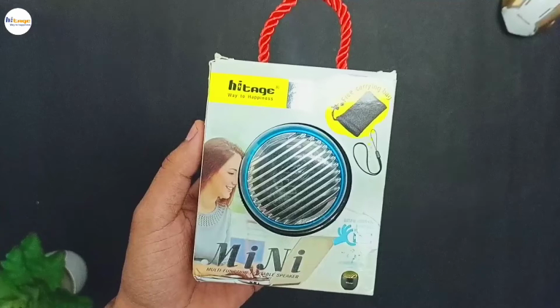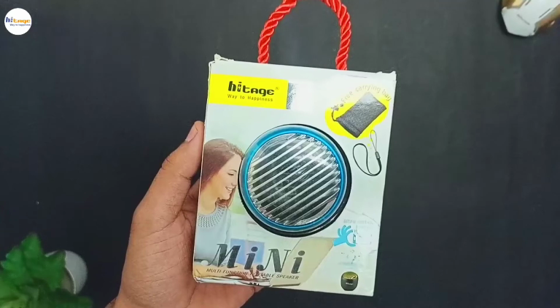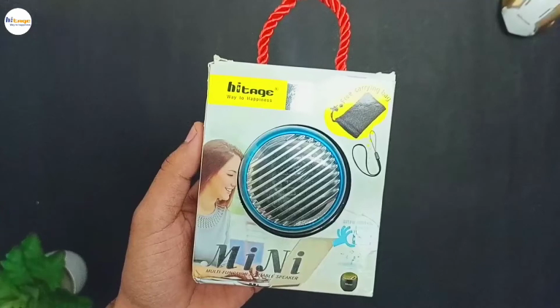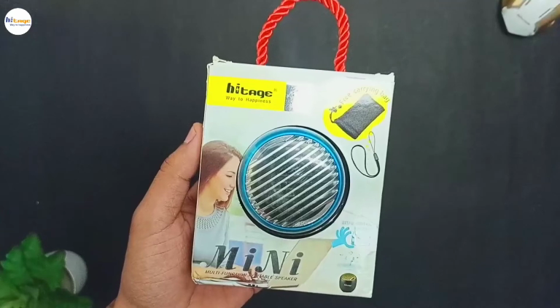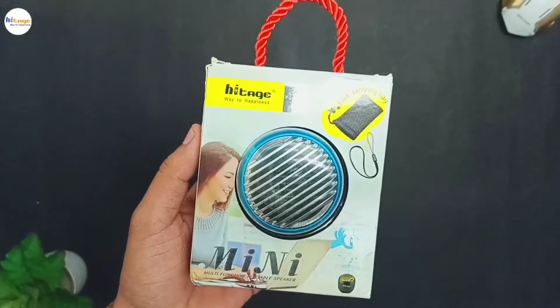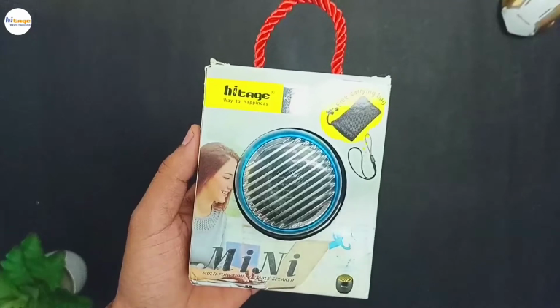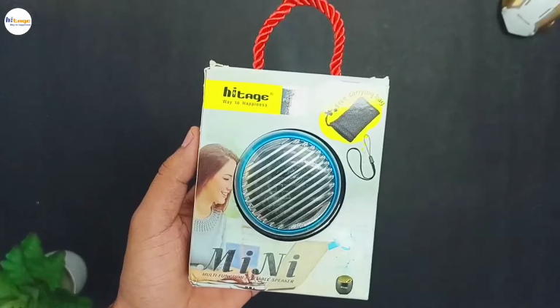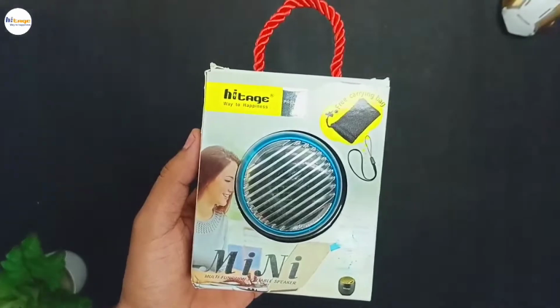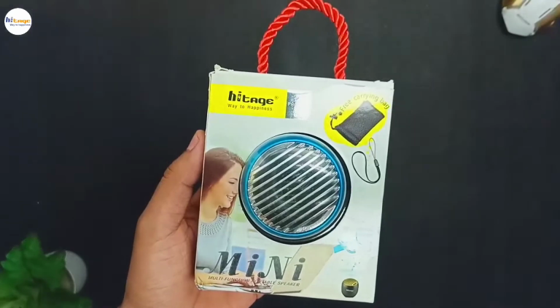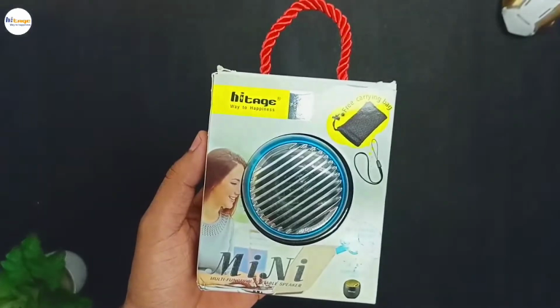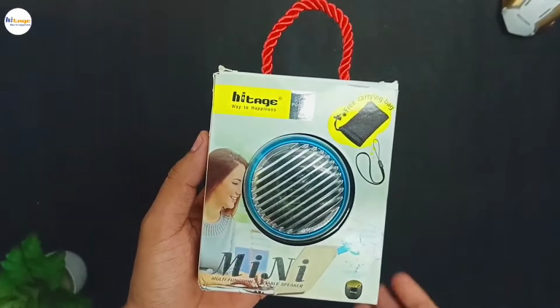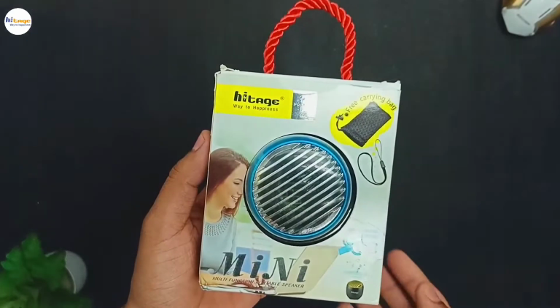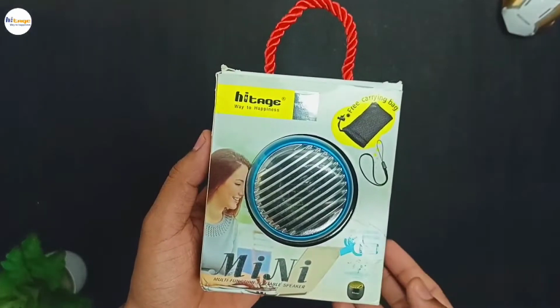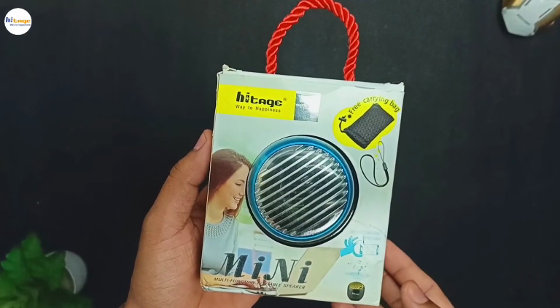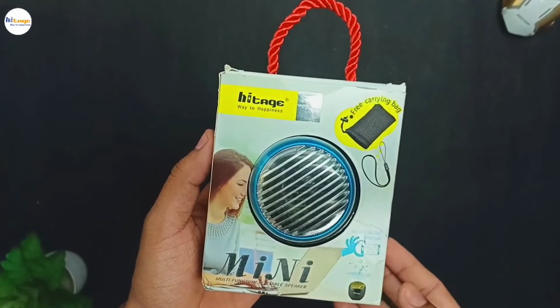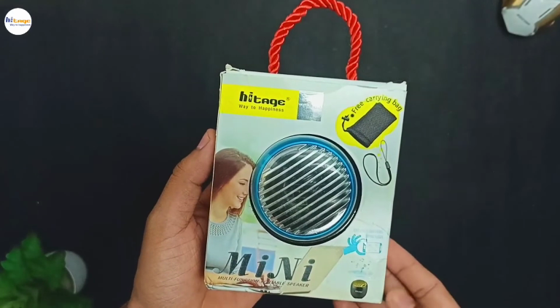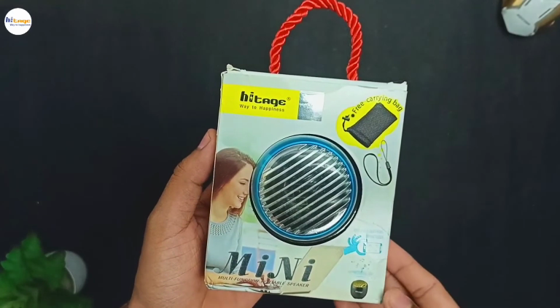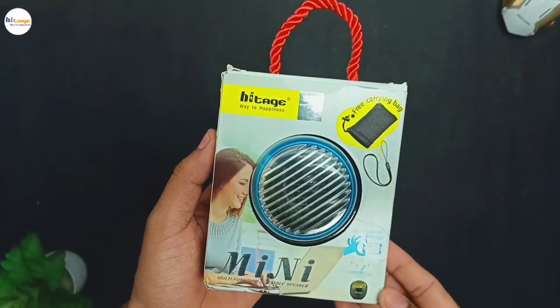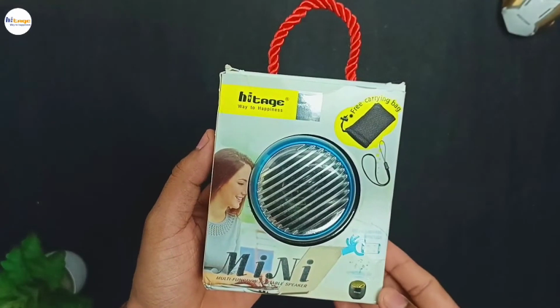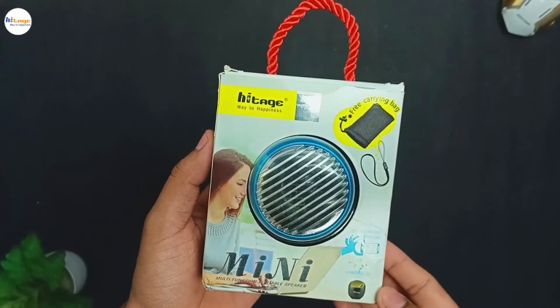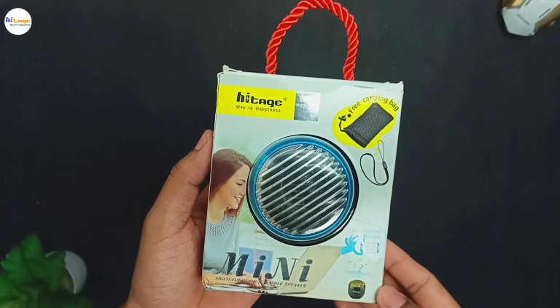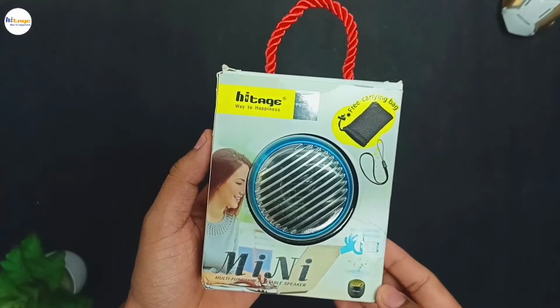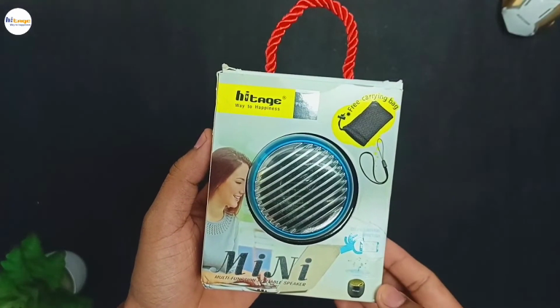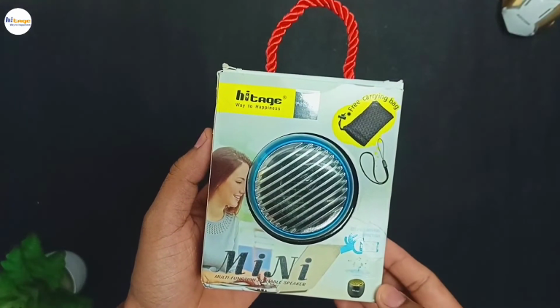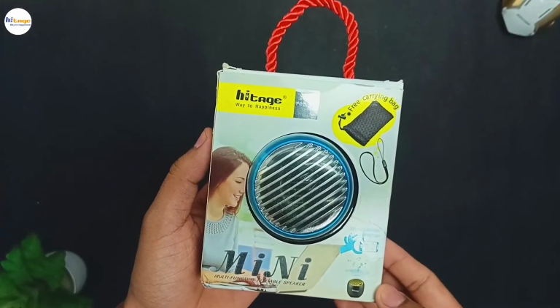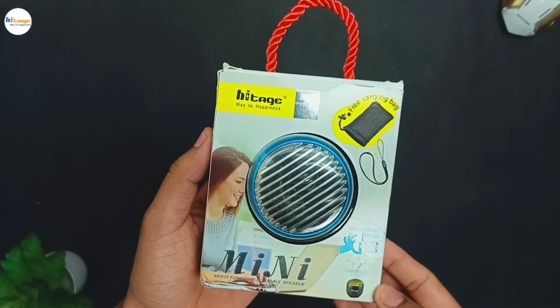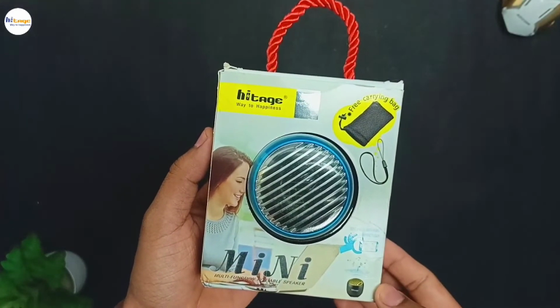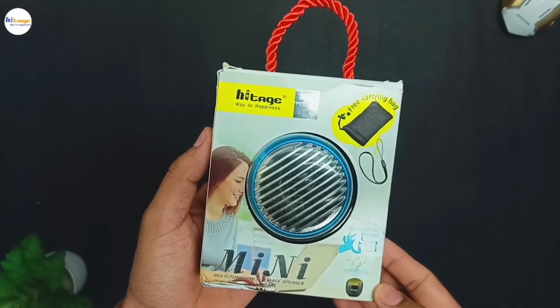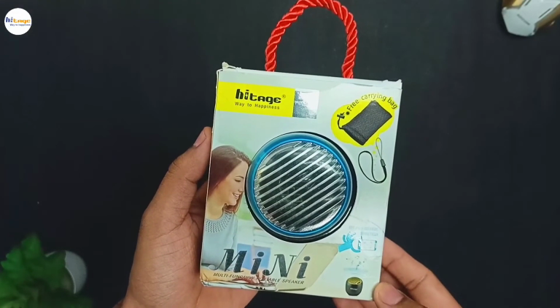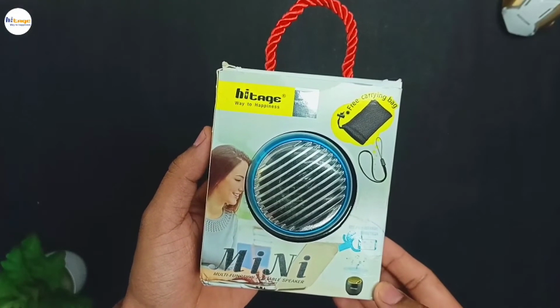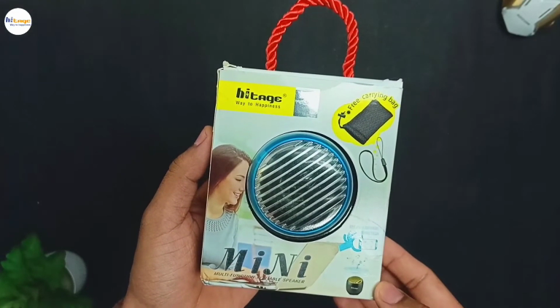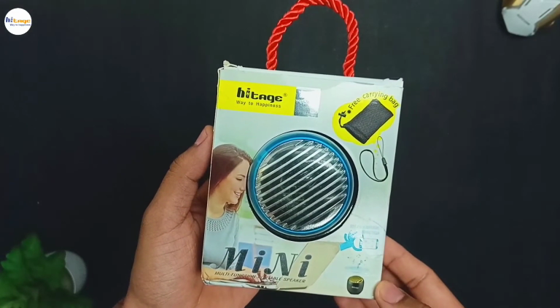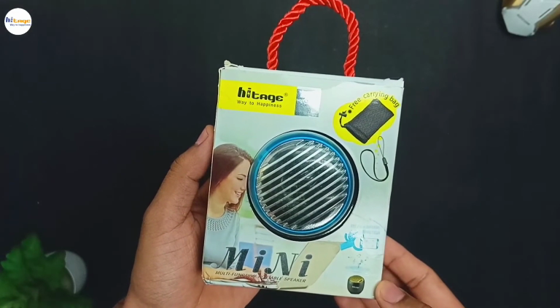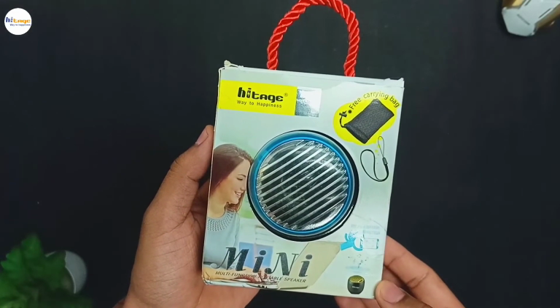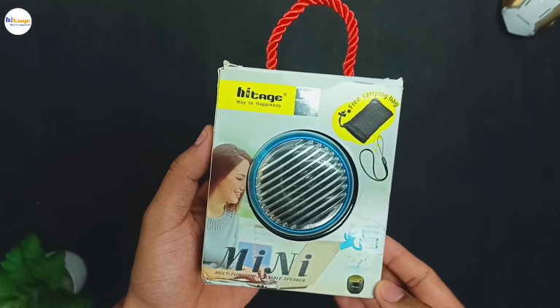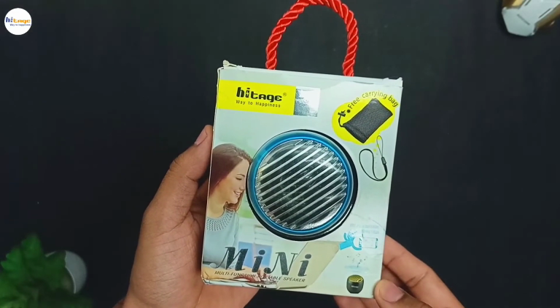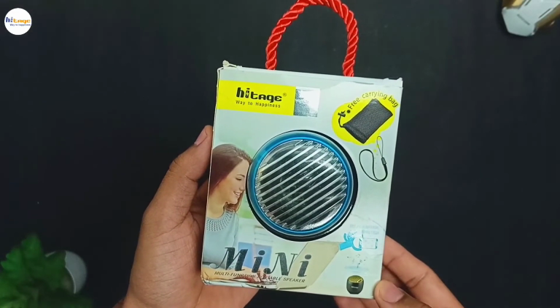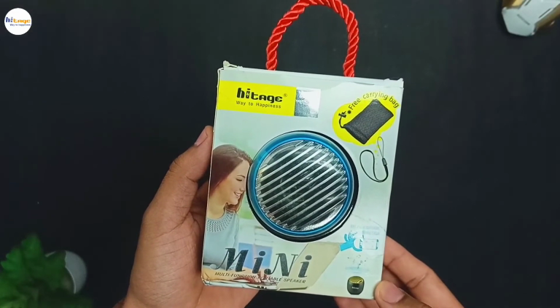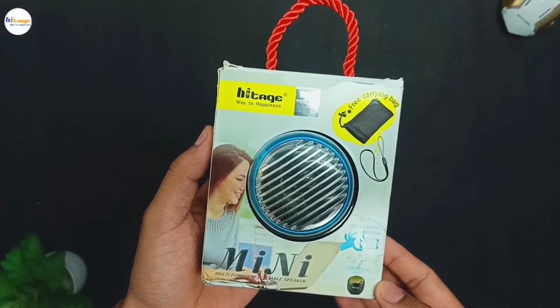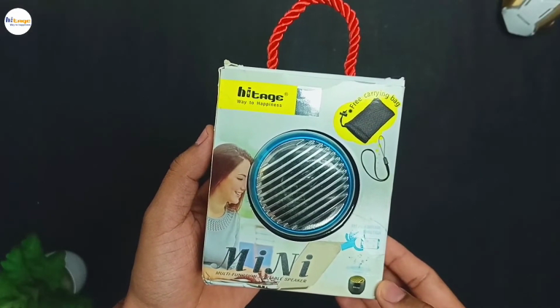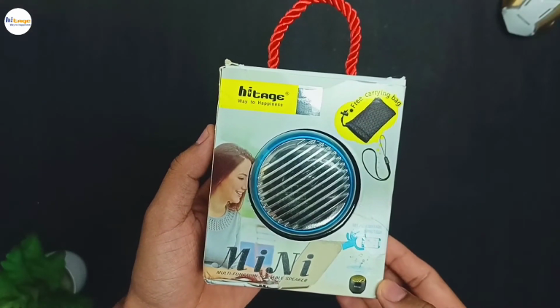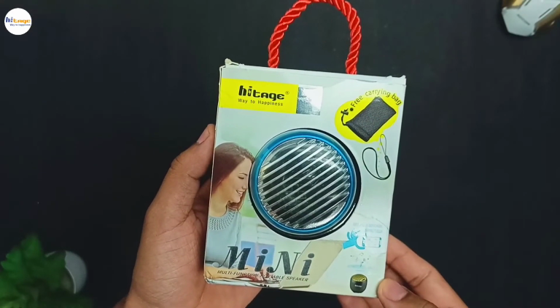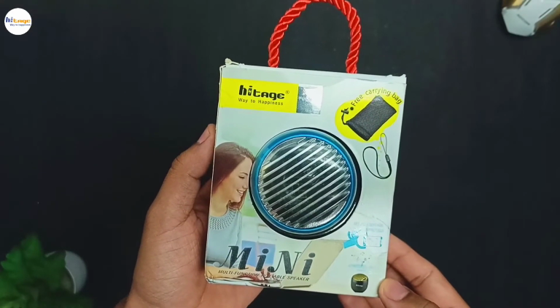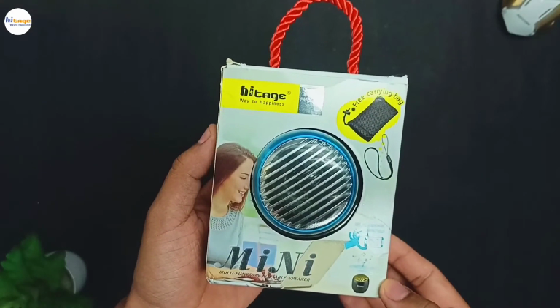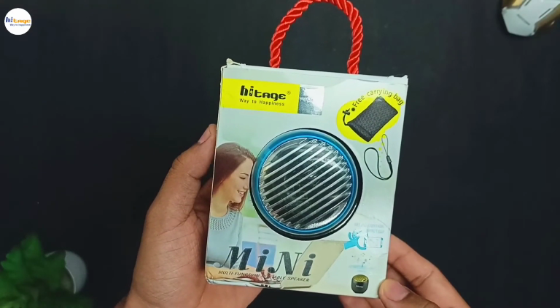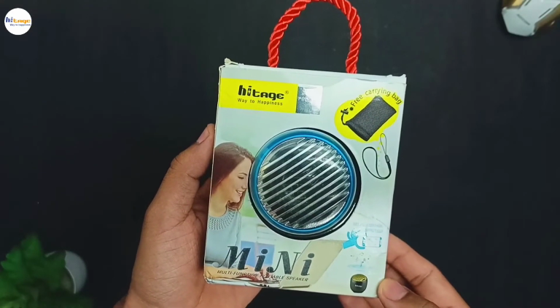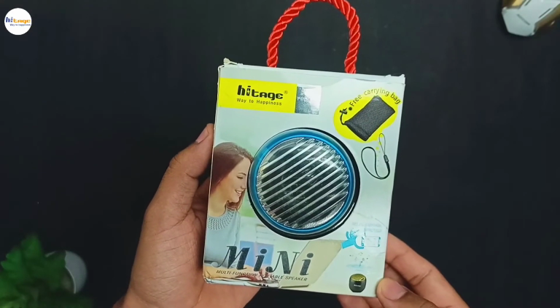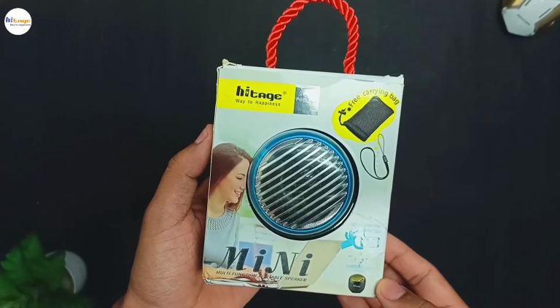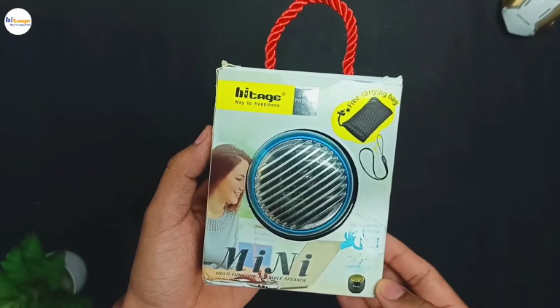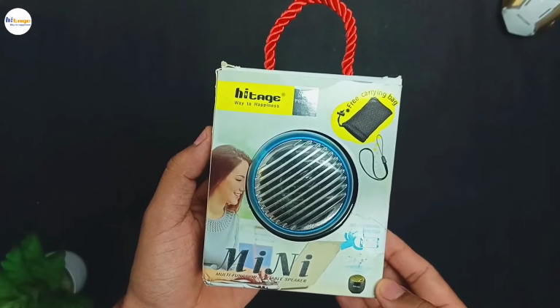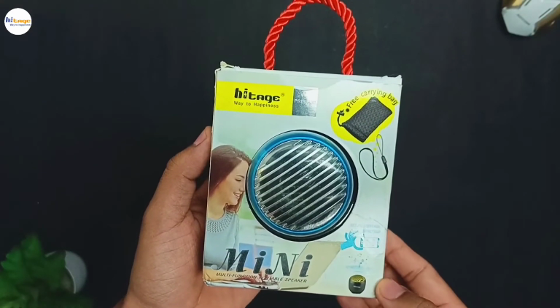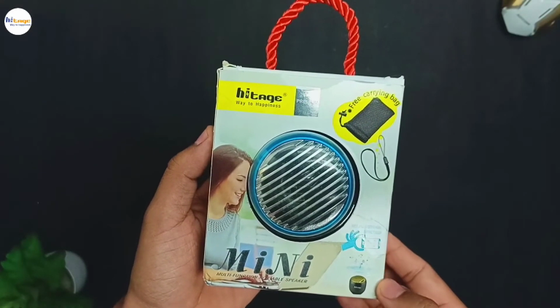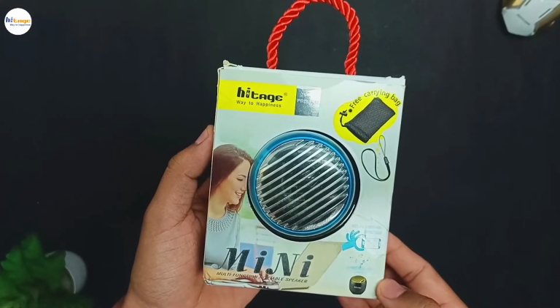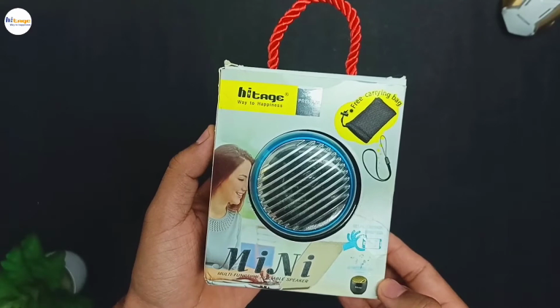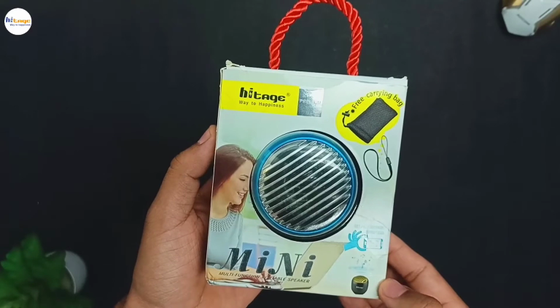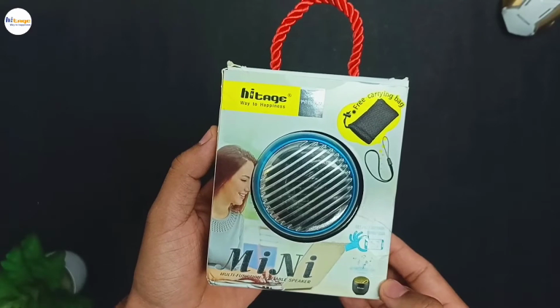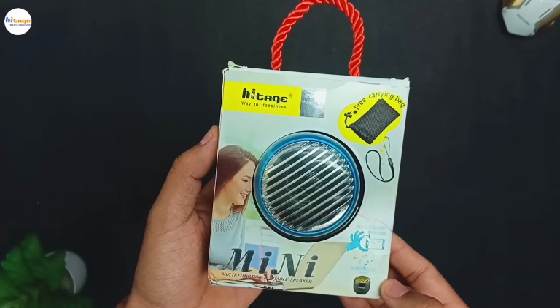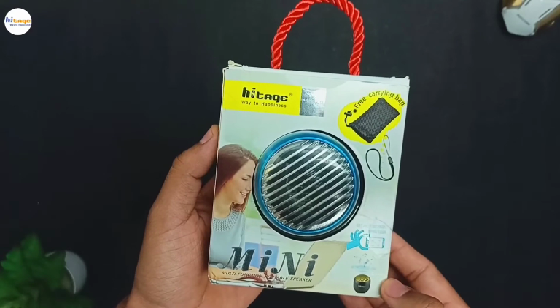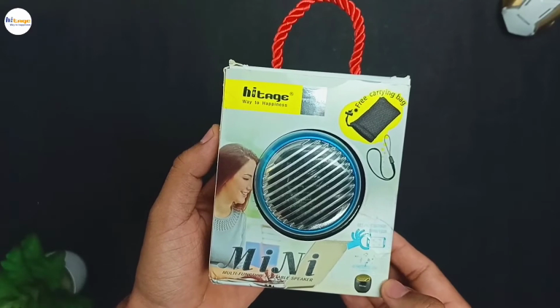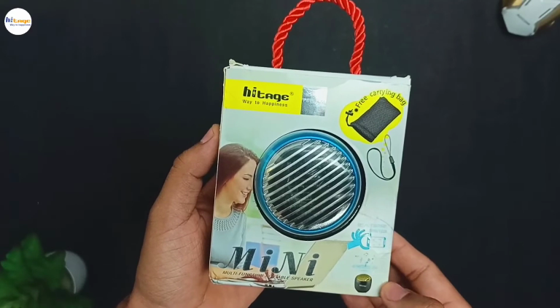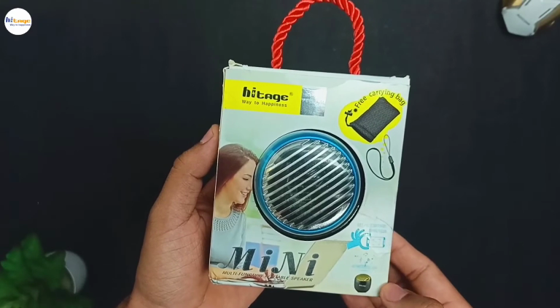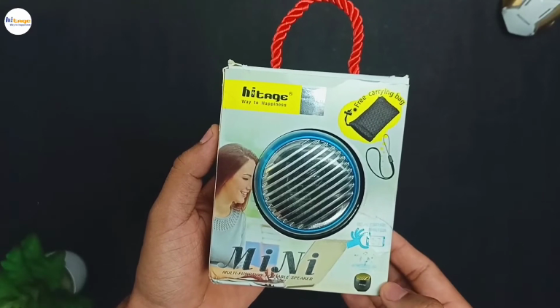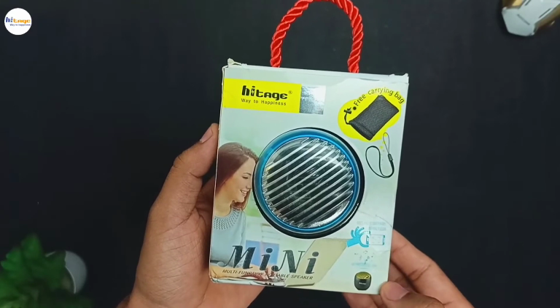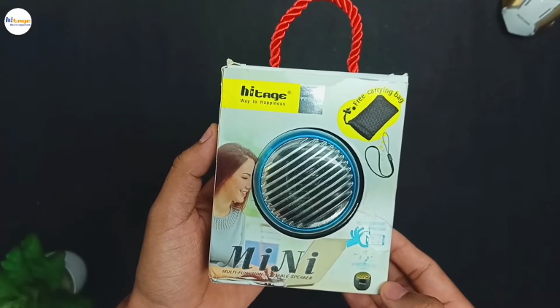Hey everyone, in this video I will unbox and review this mini Bluetooth speaker from Hytage. With that being said, let's start the video.